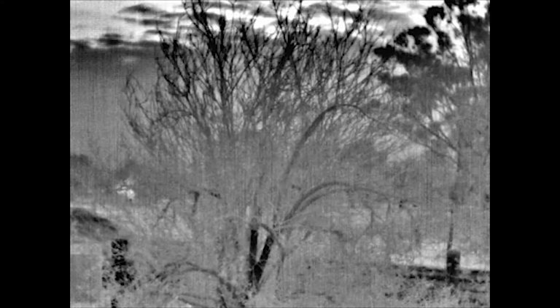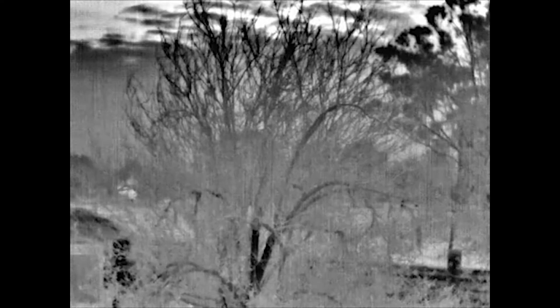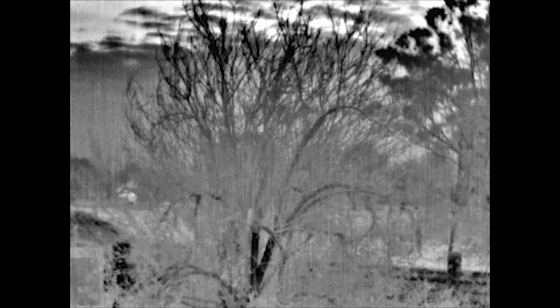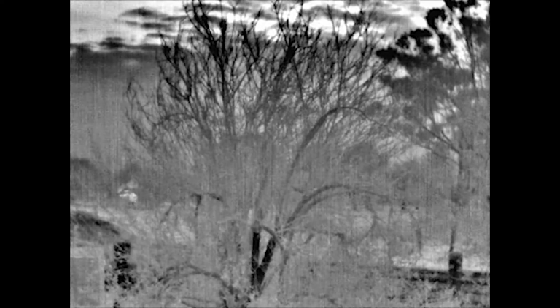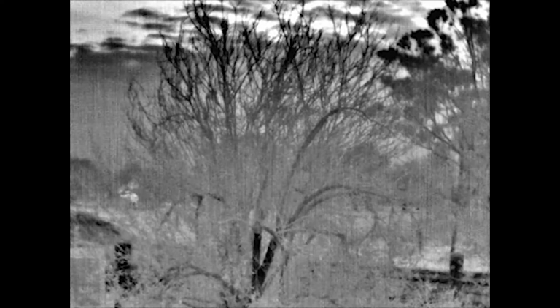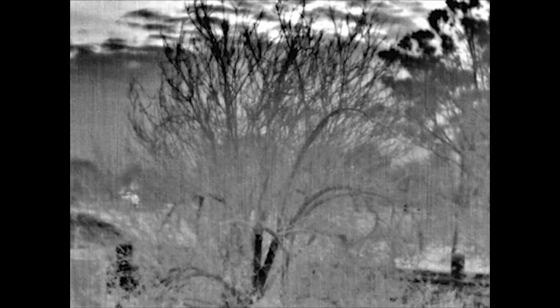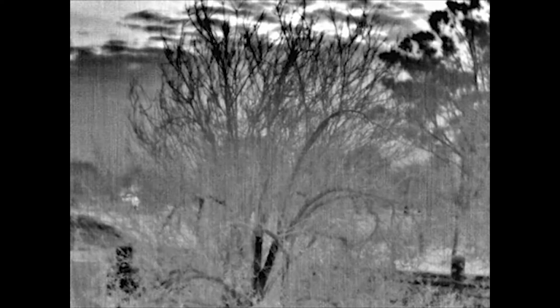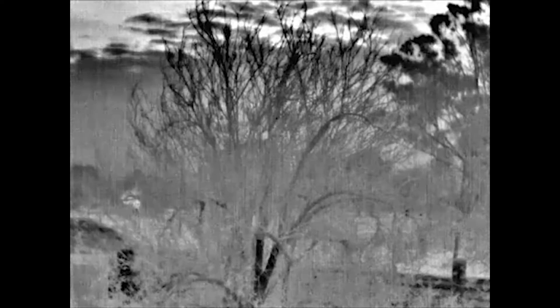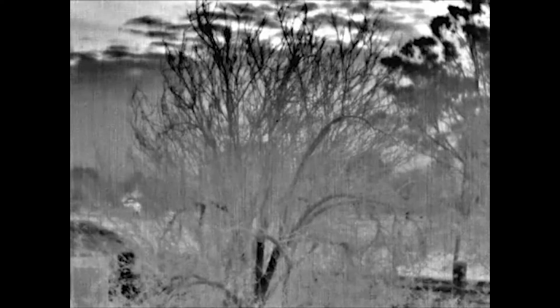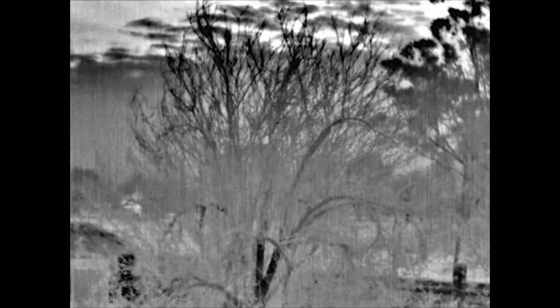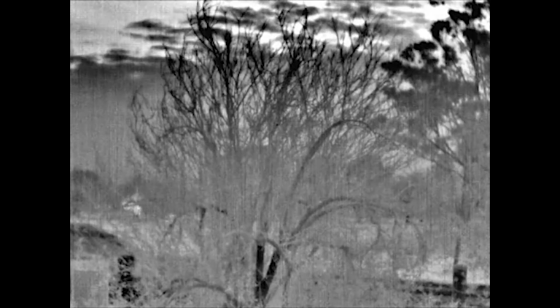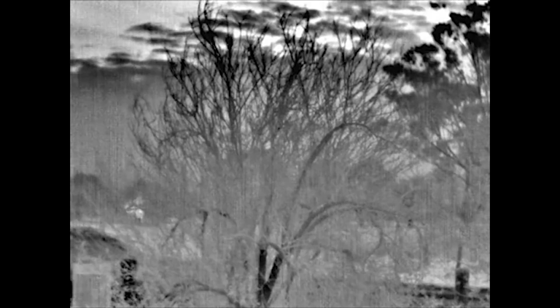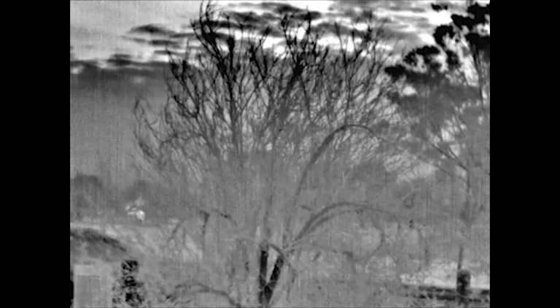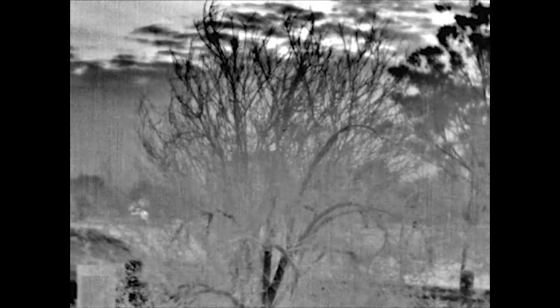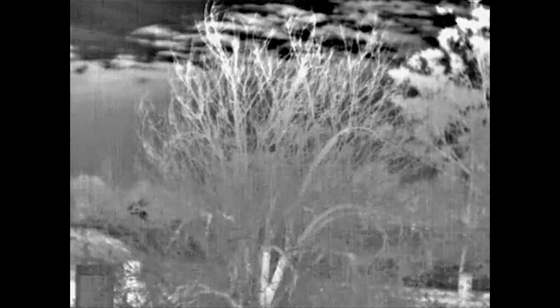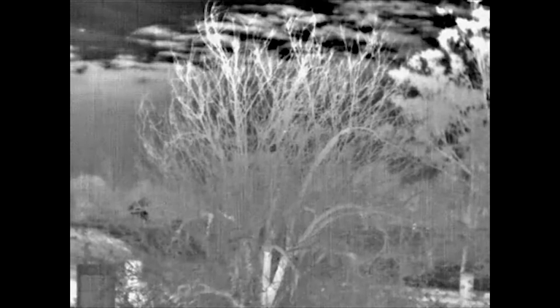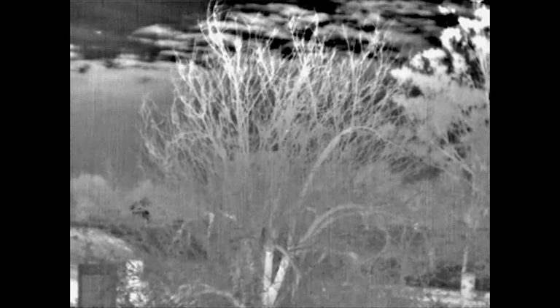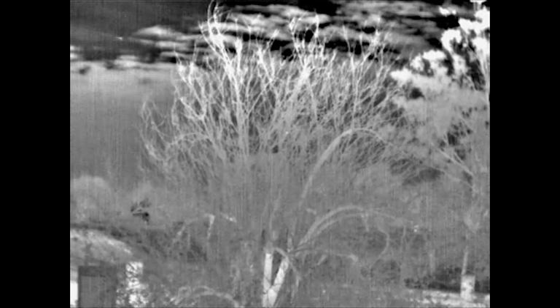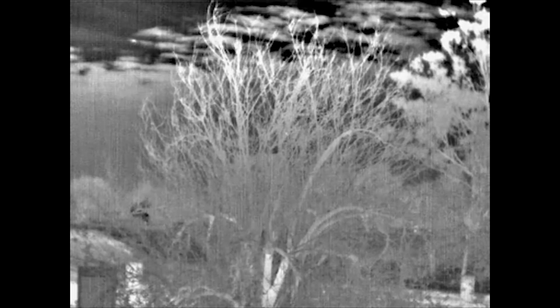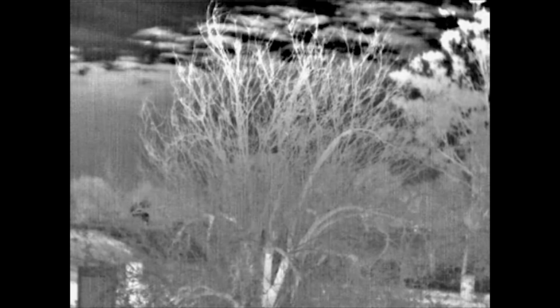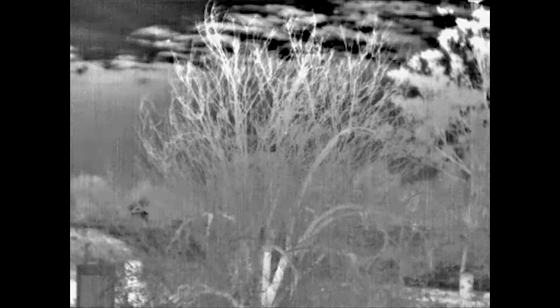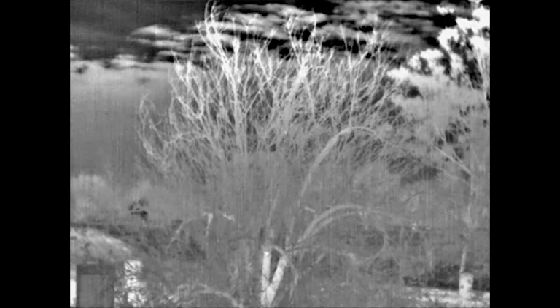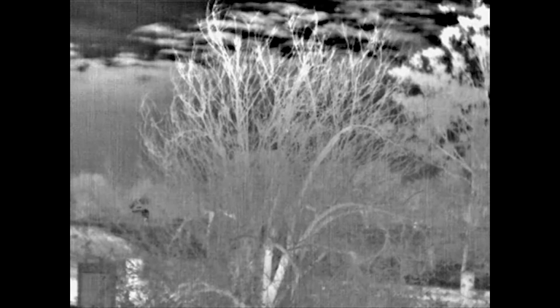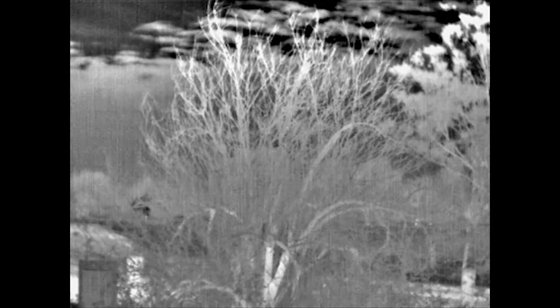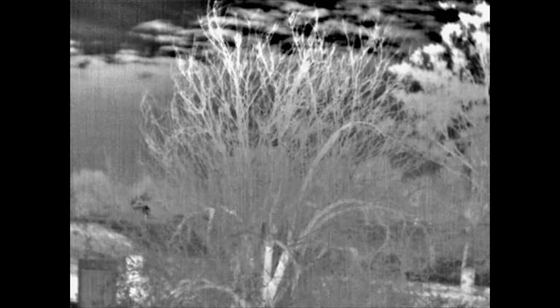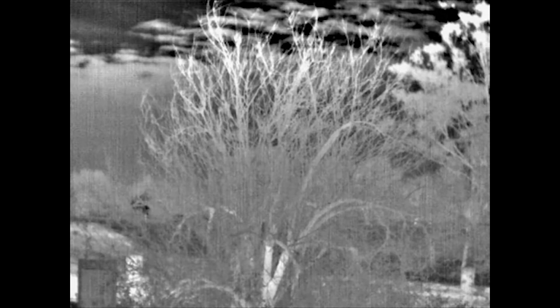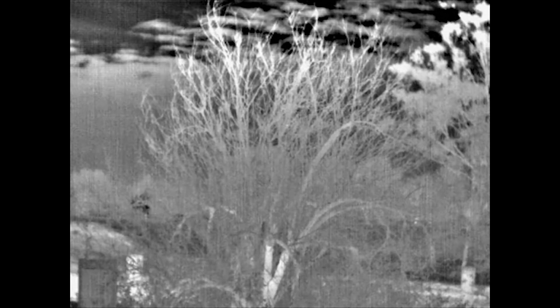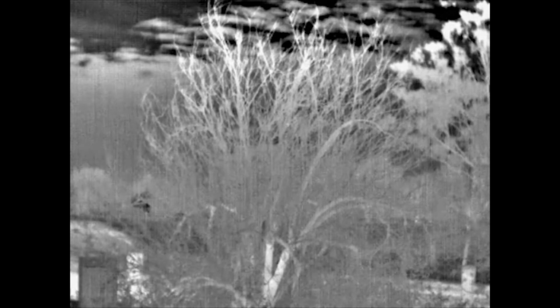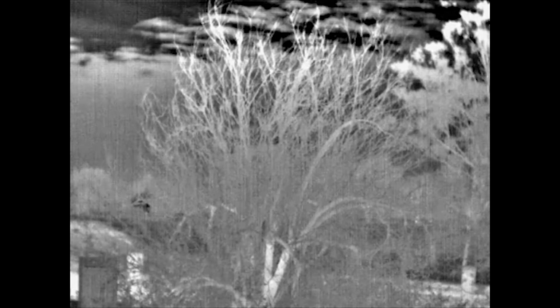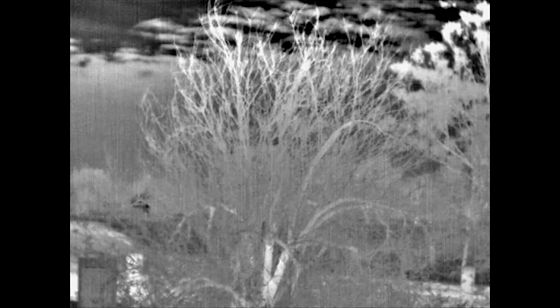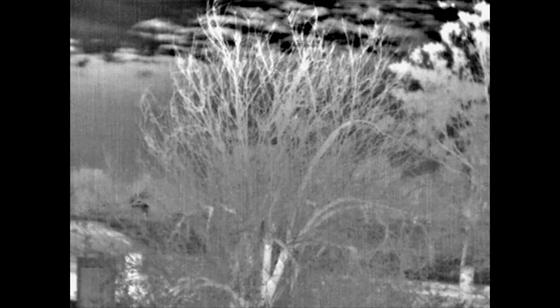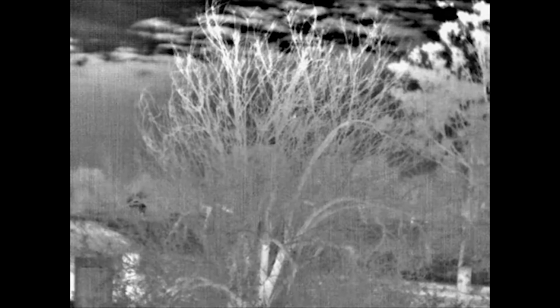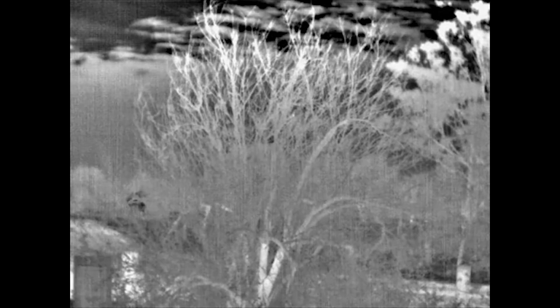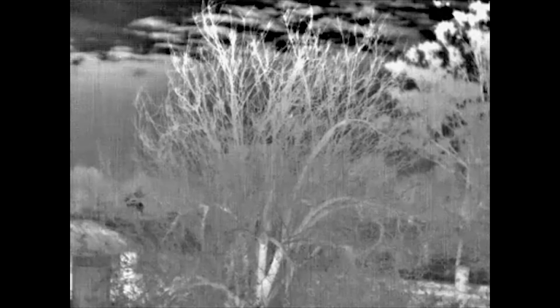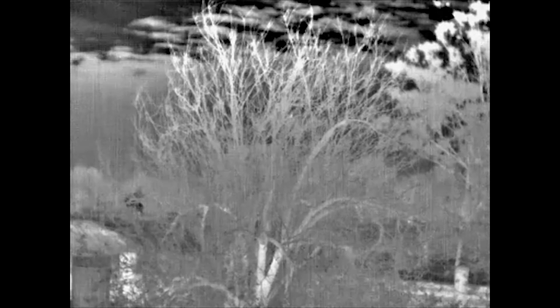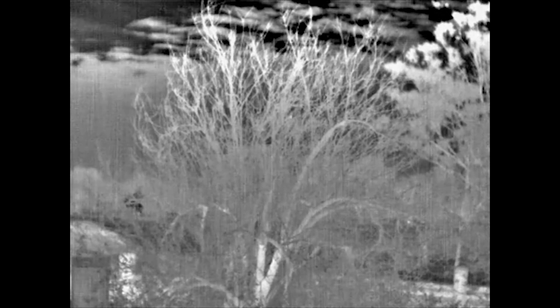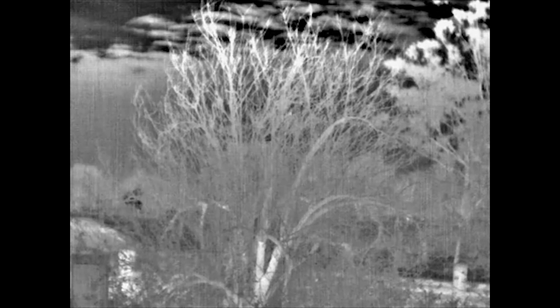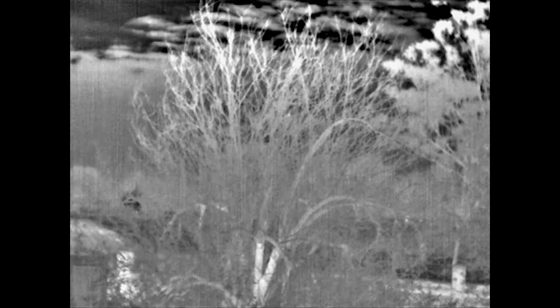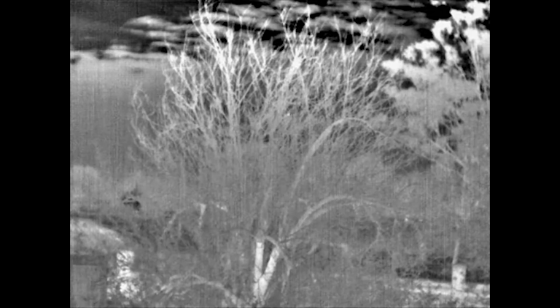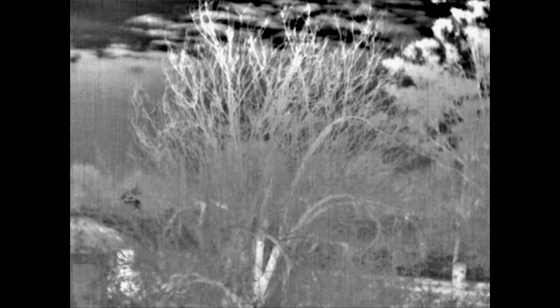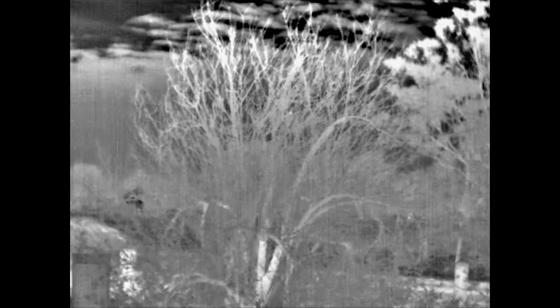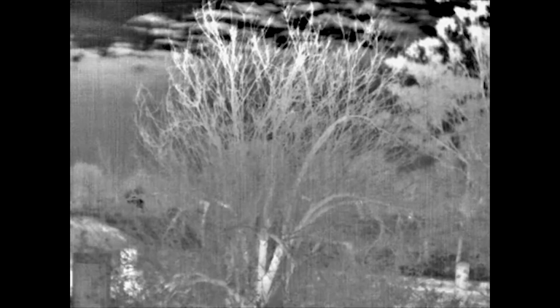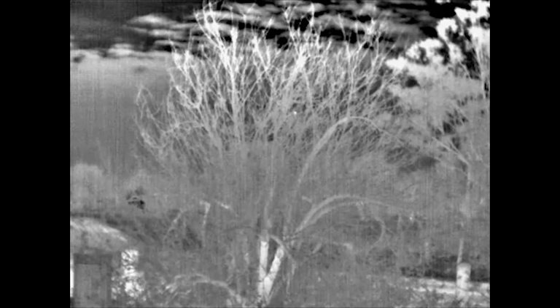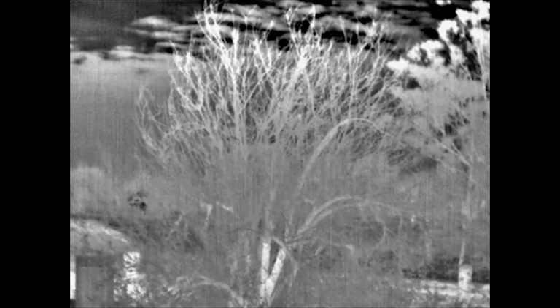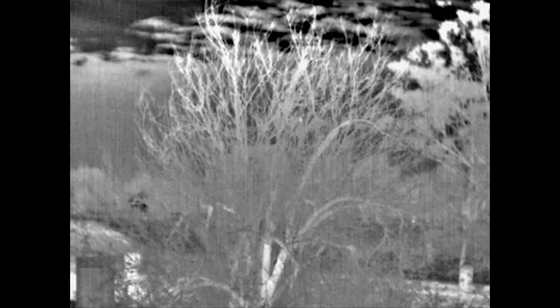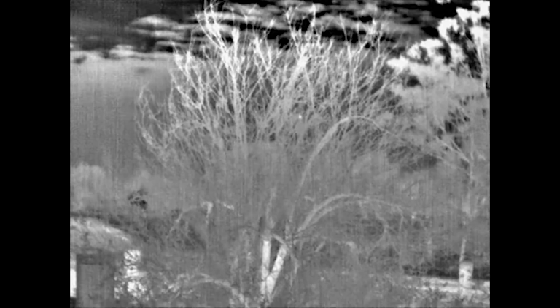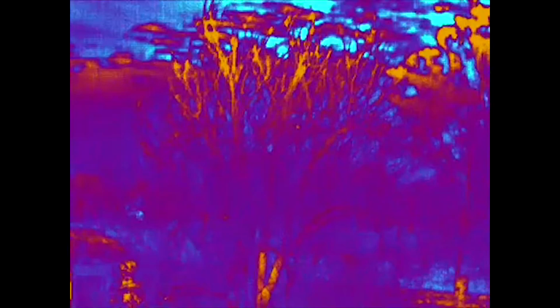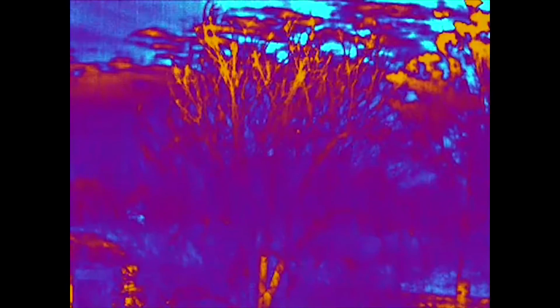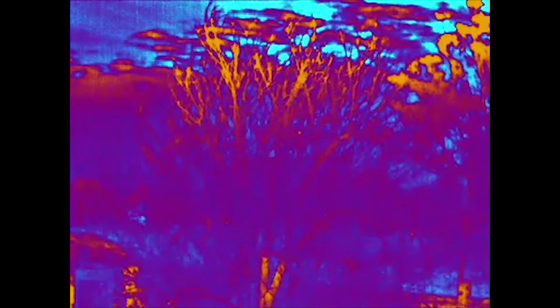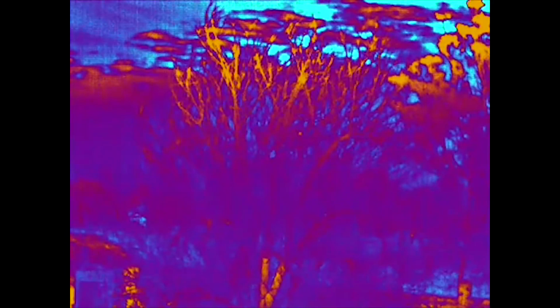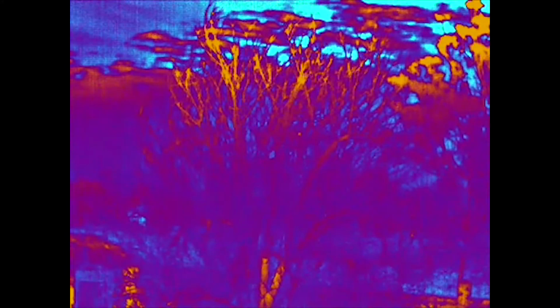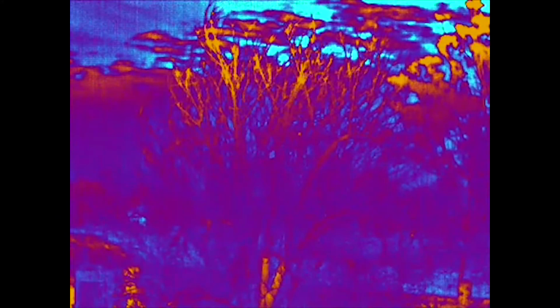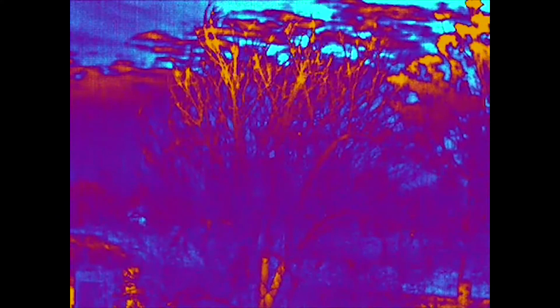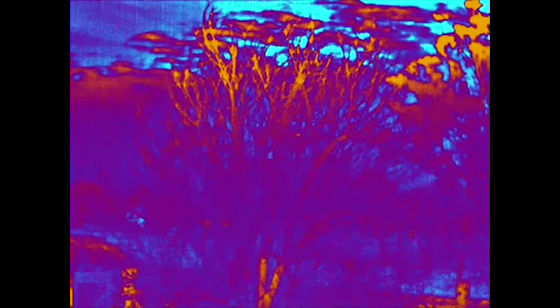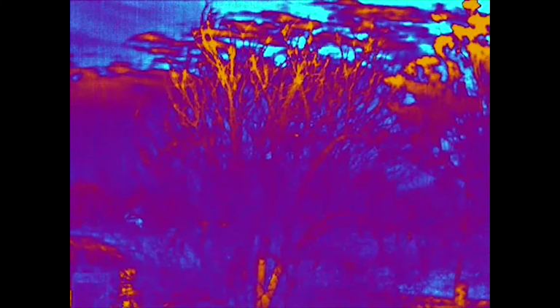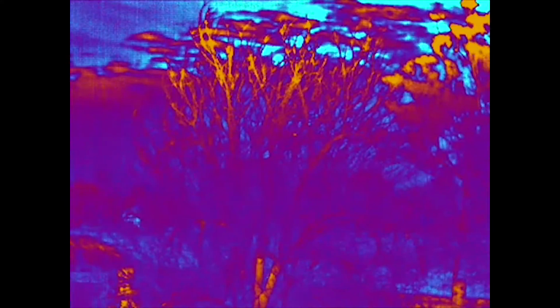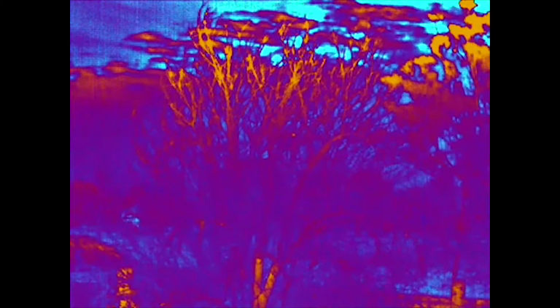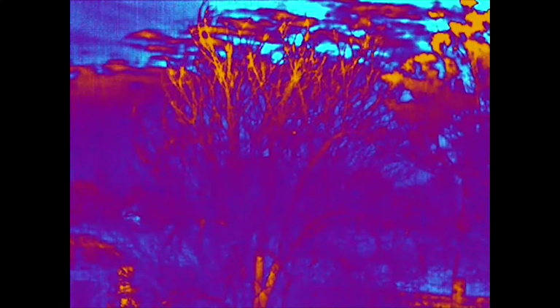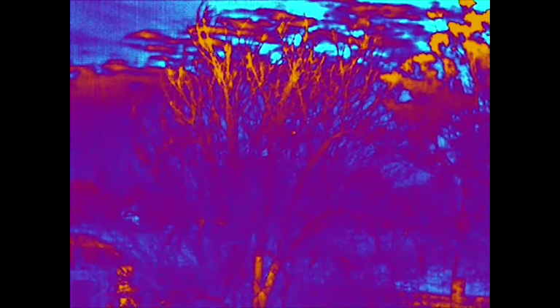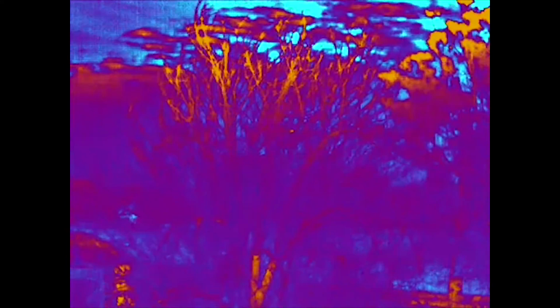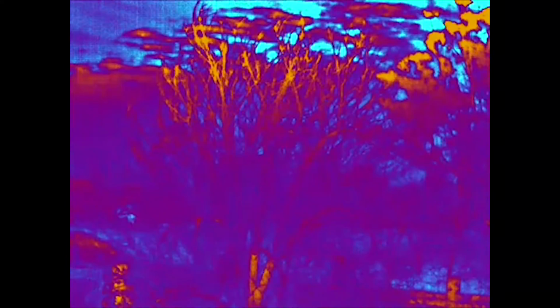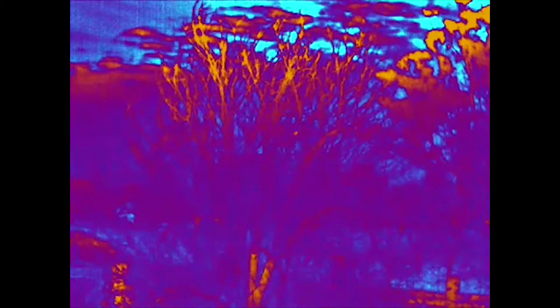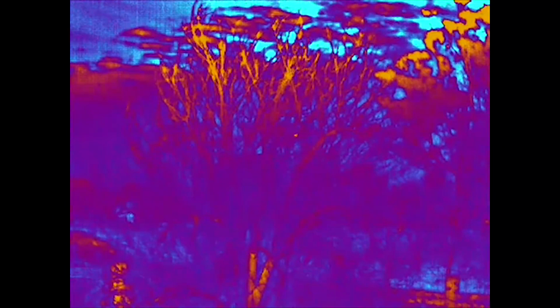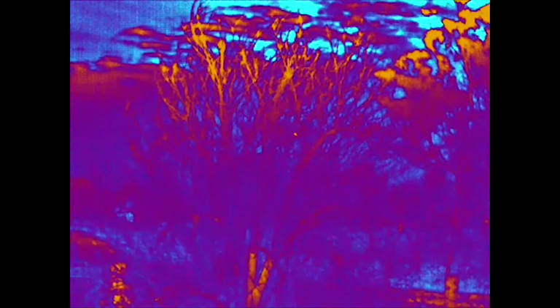Demonstrating the different thermal display modes: black hot, white hot, vivid.